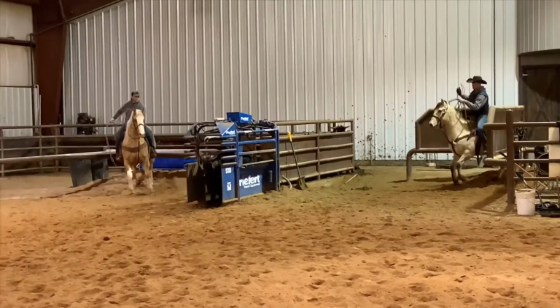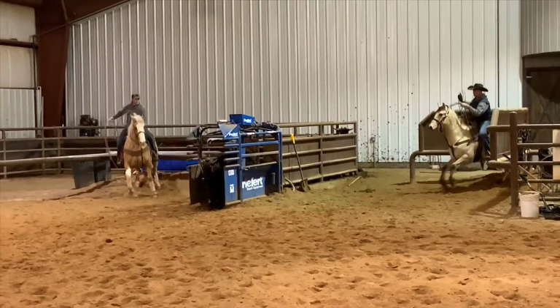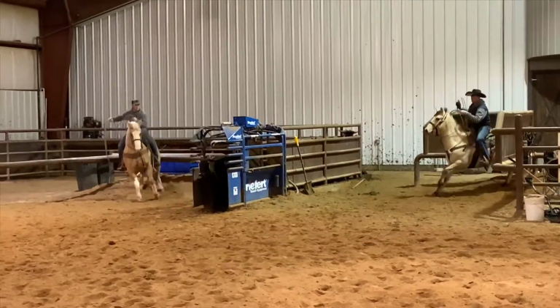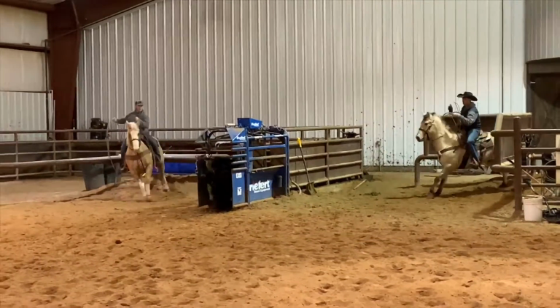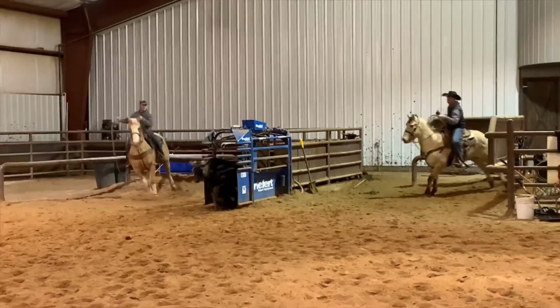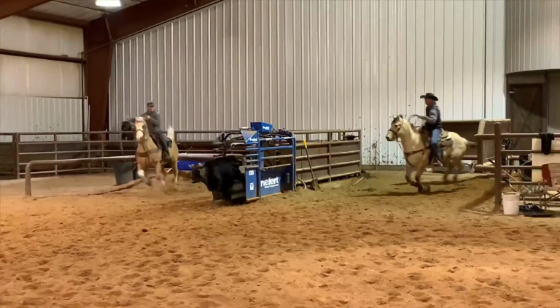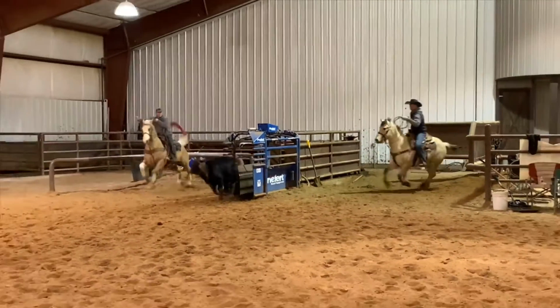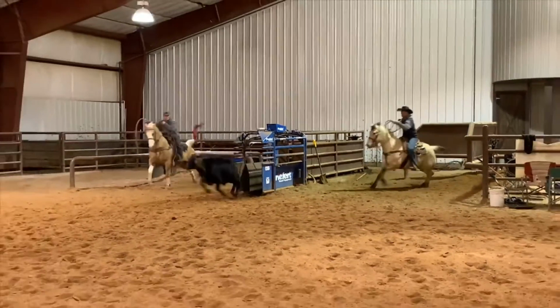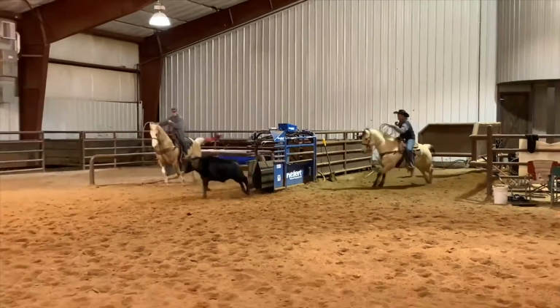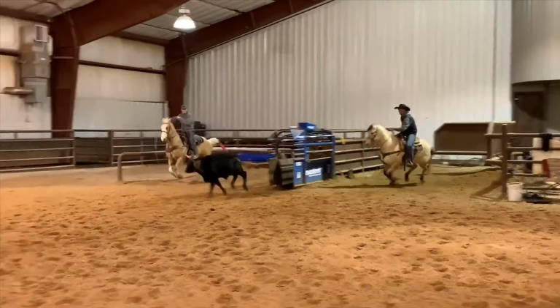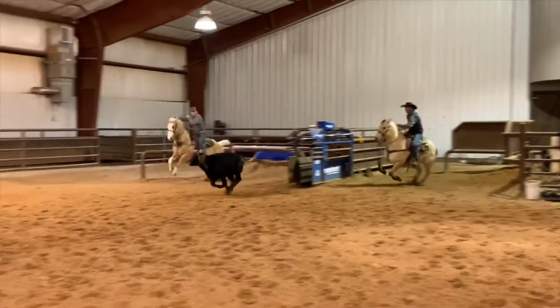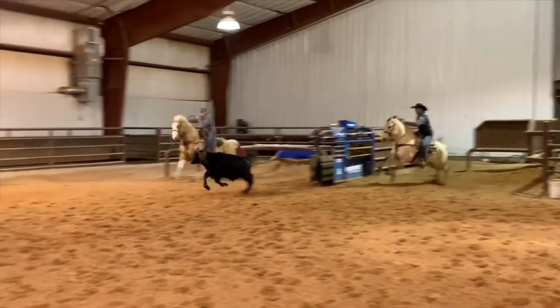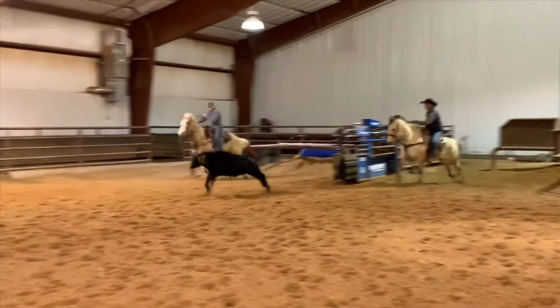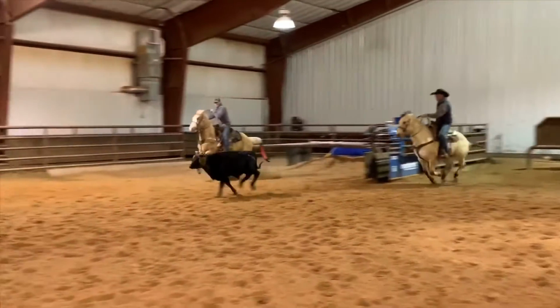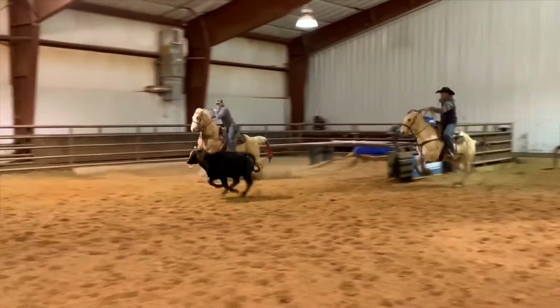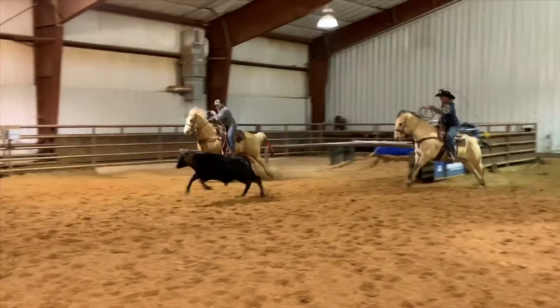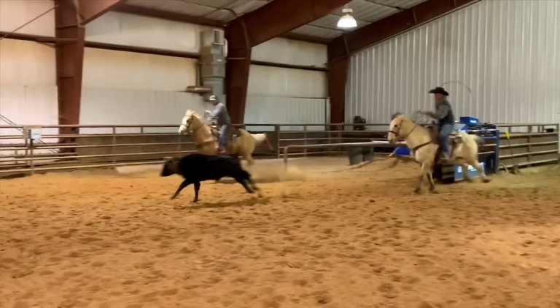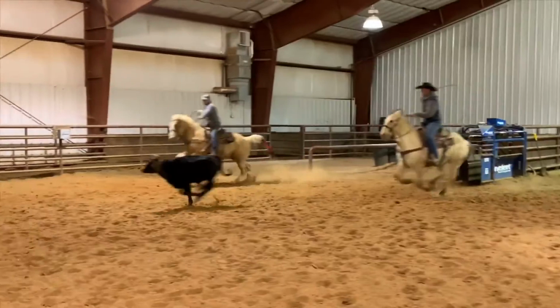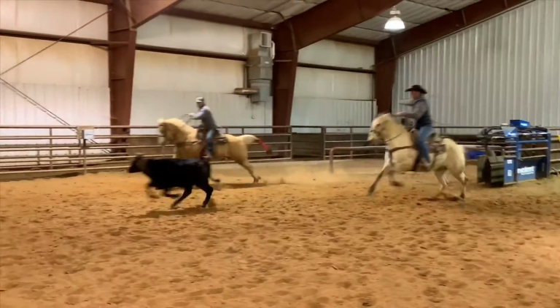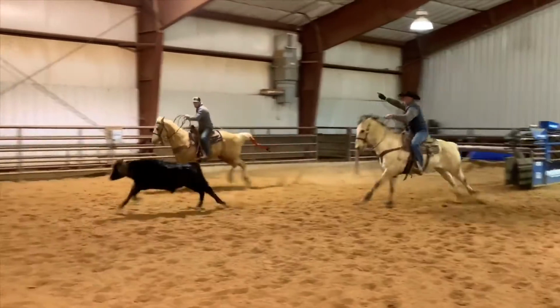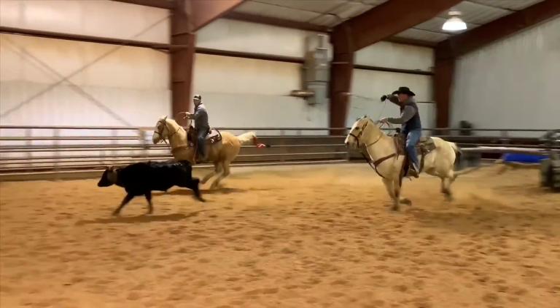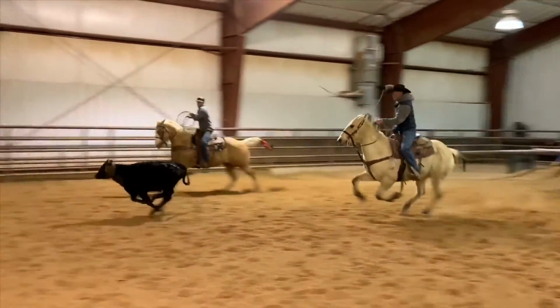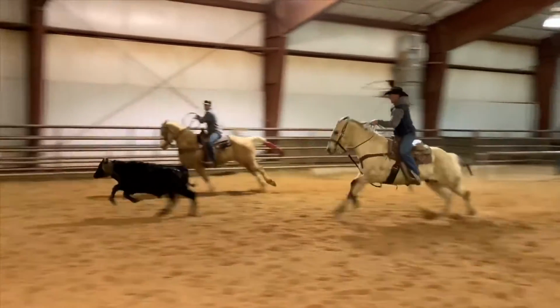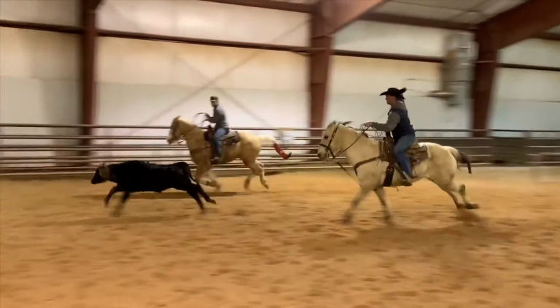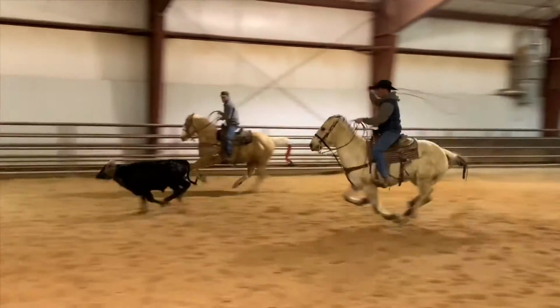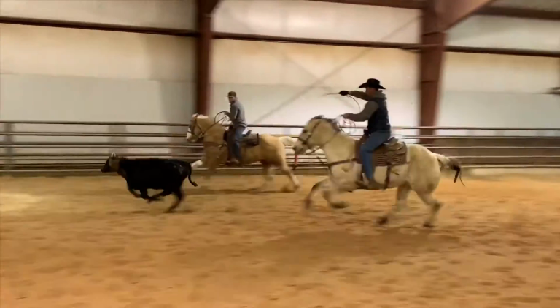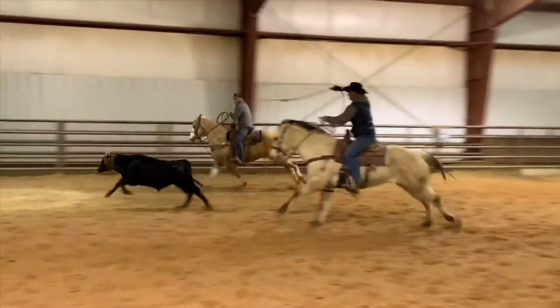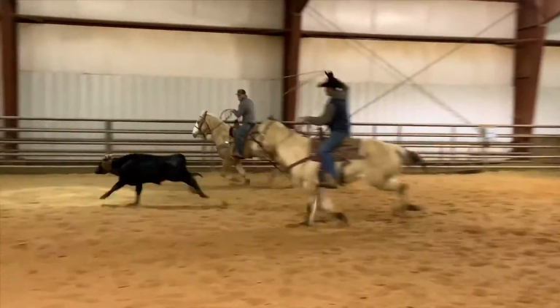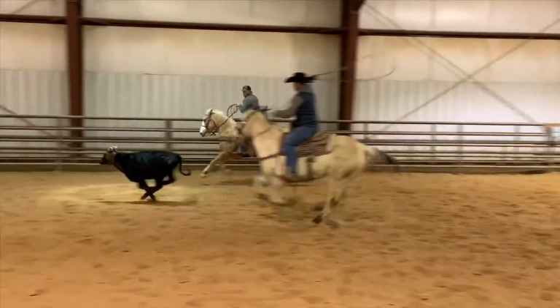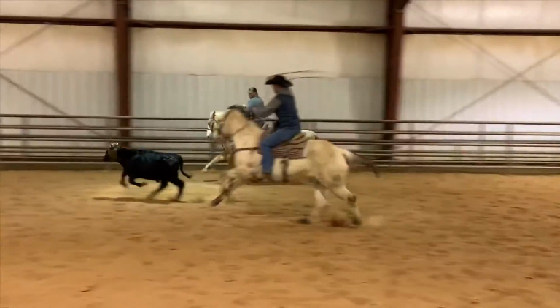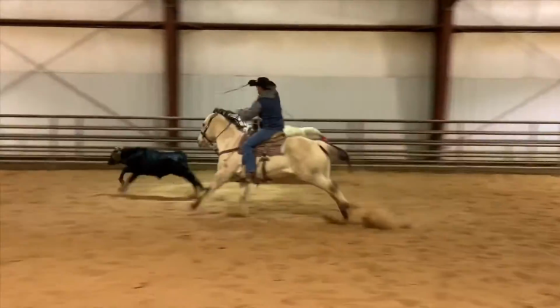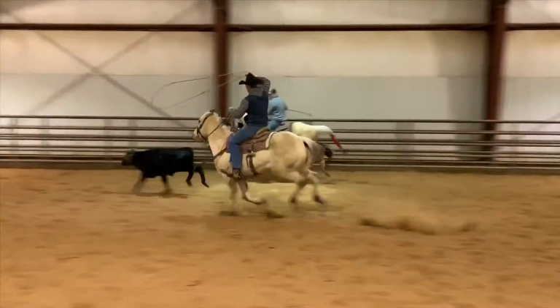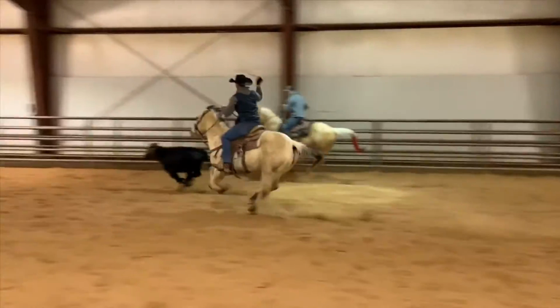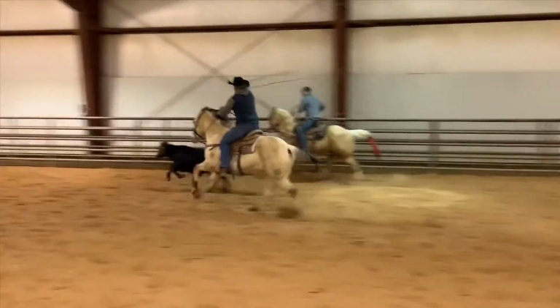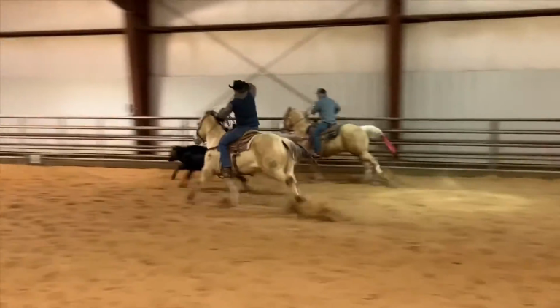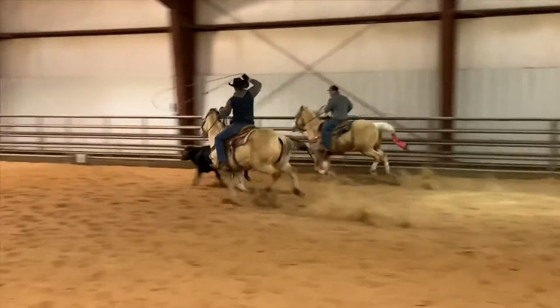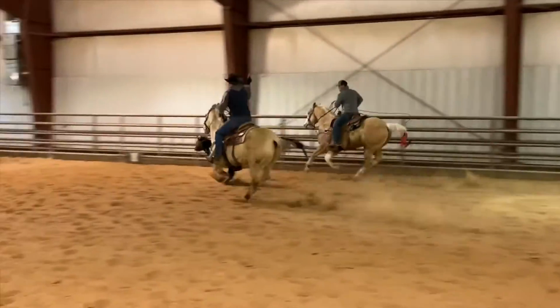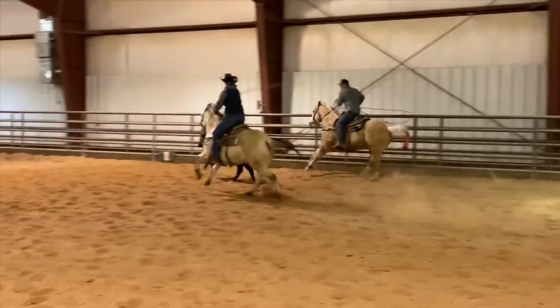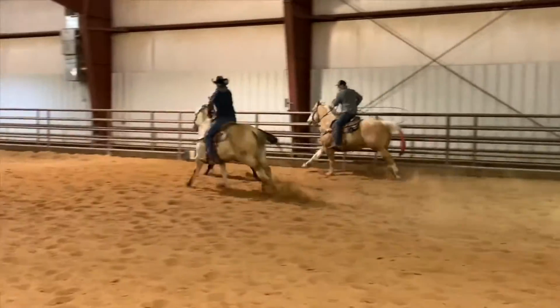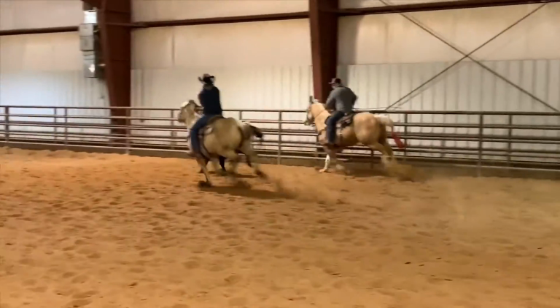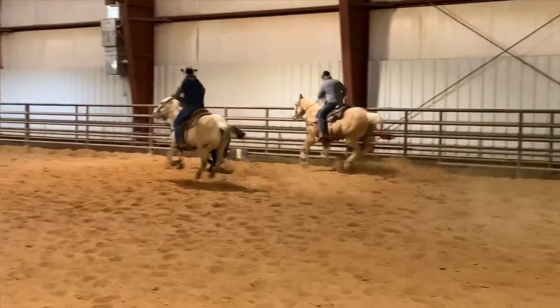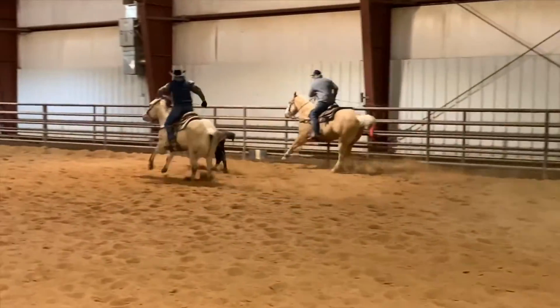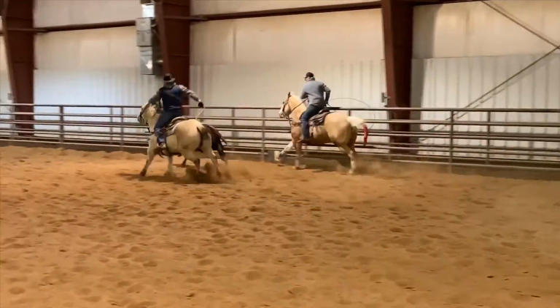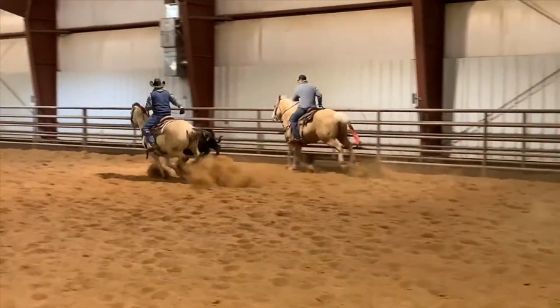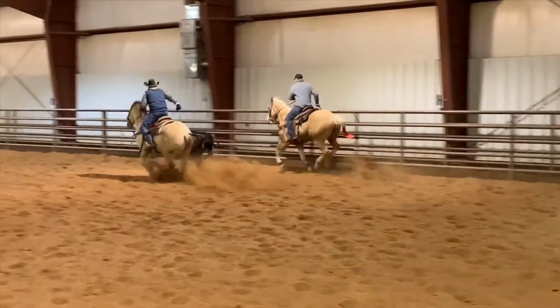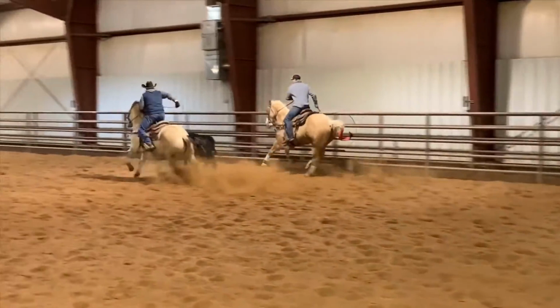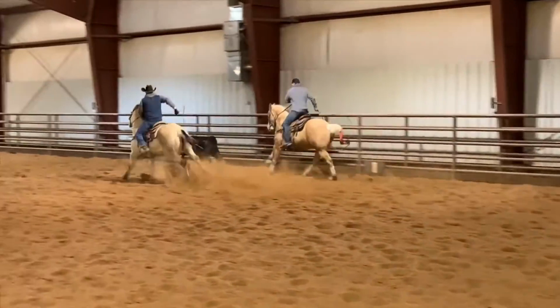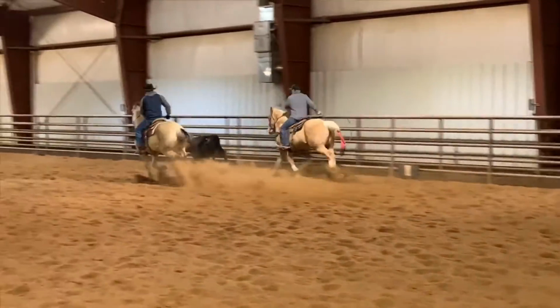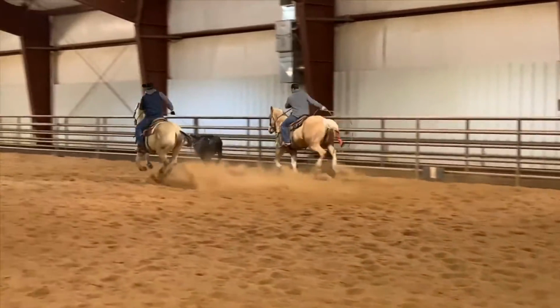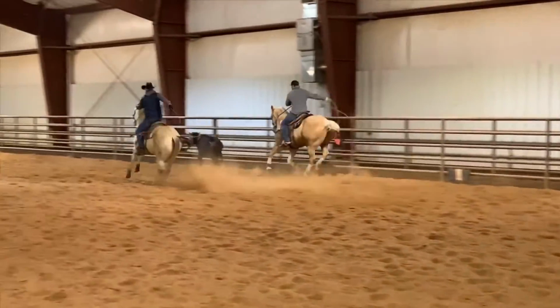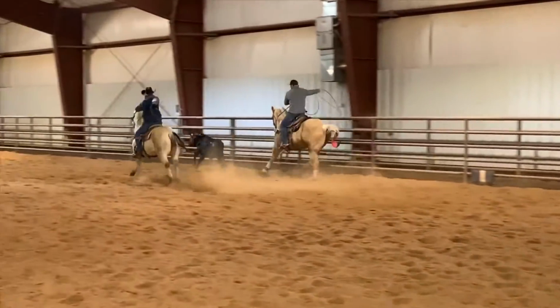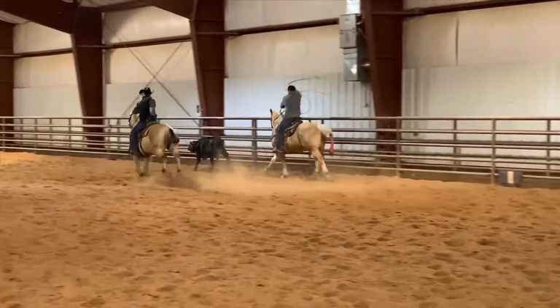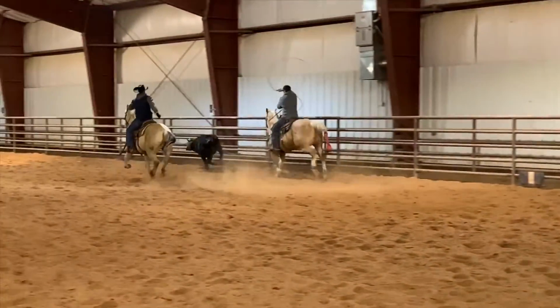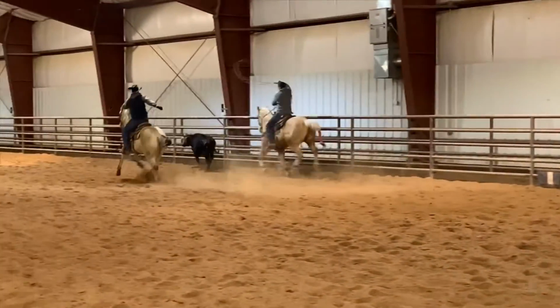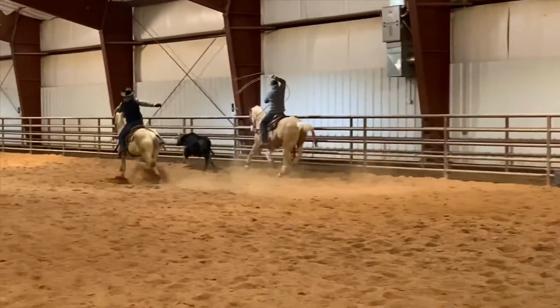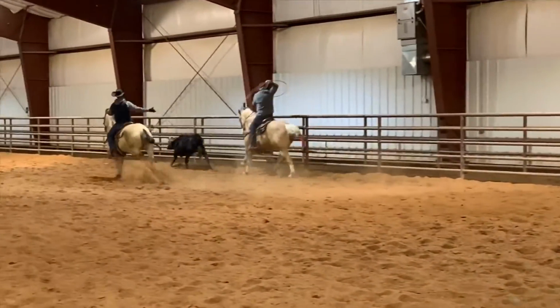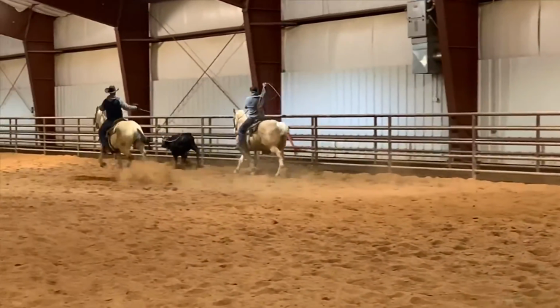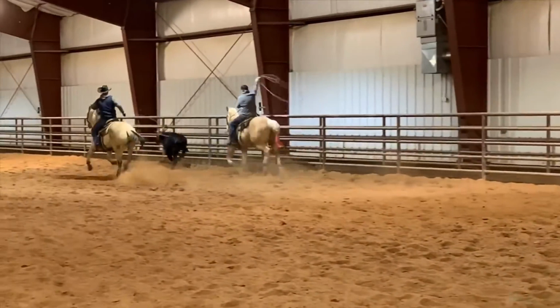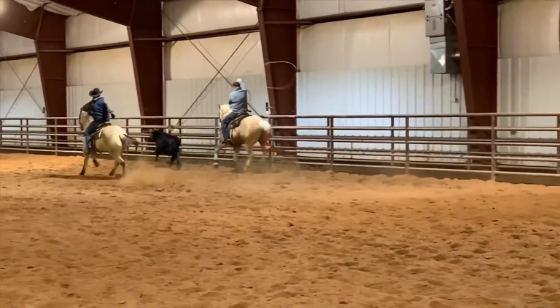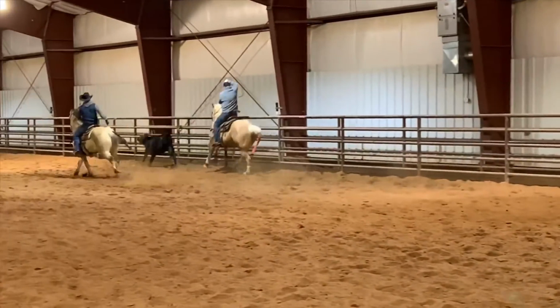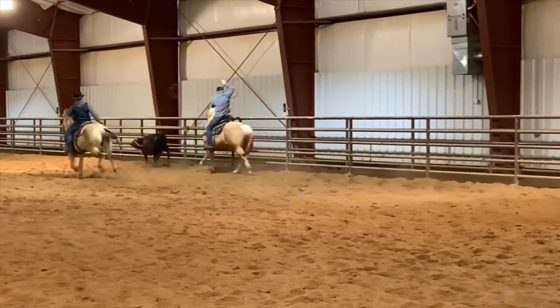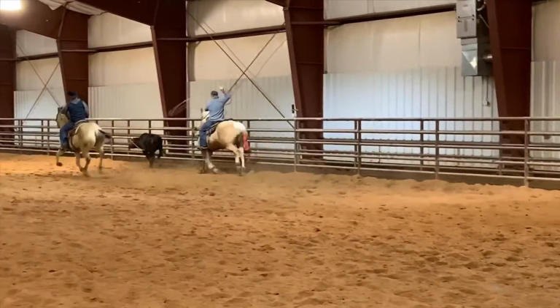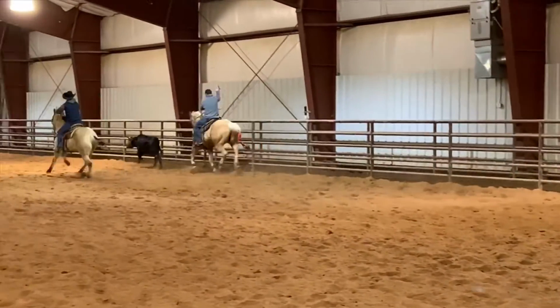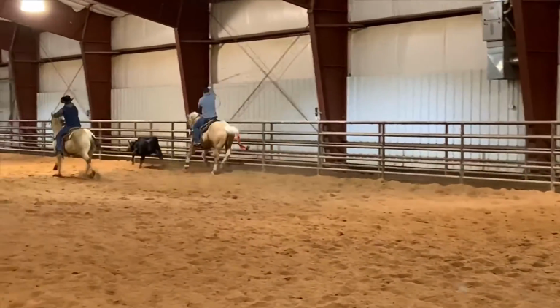We have Tuff consigned to the Salmon Select Horse Sale in Salmon, Idaho, and he will sell on April 4th, 2020.